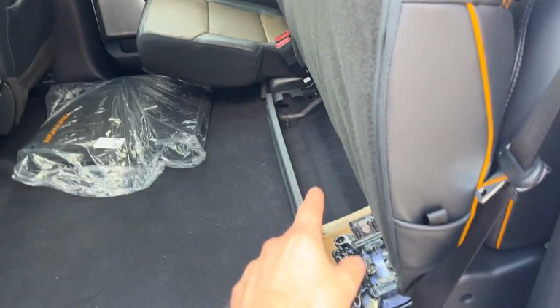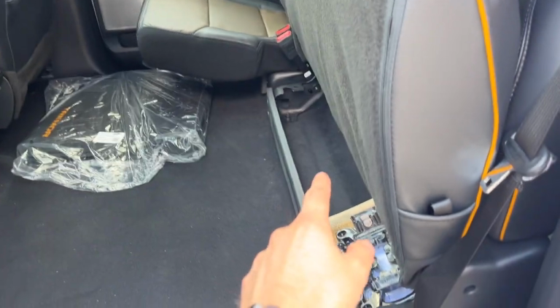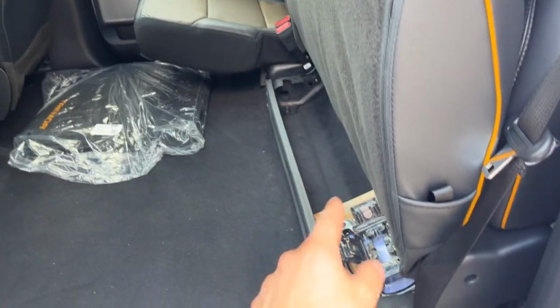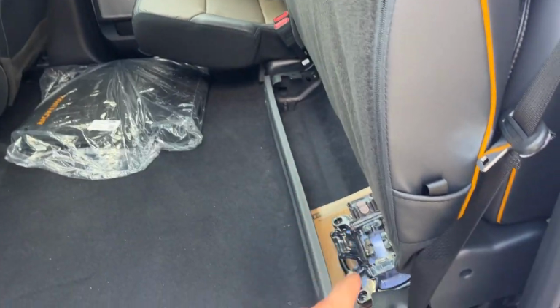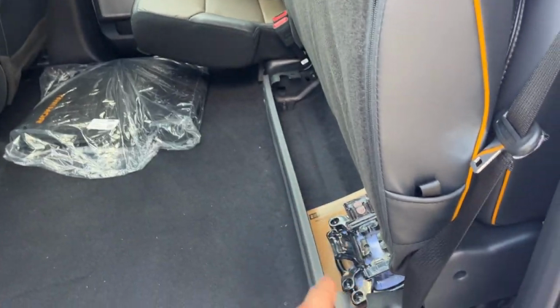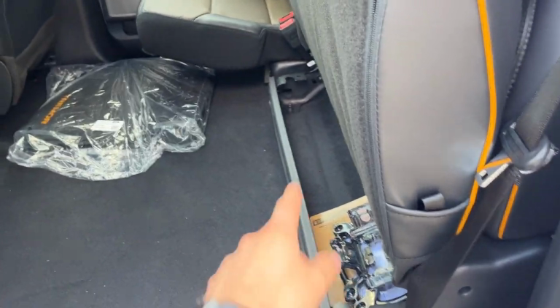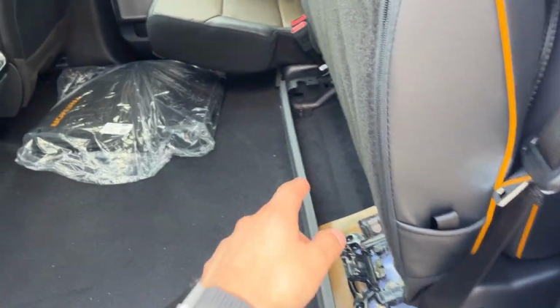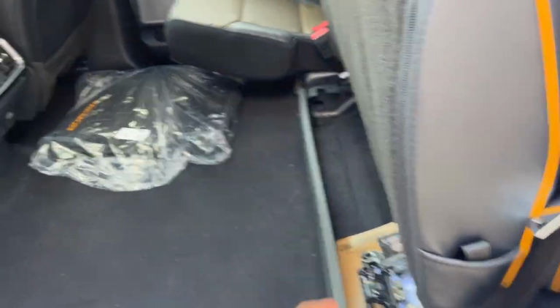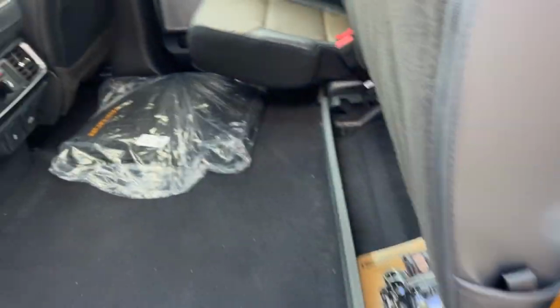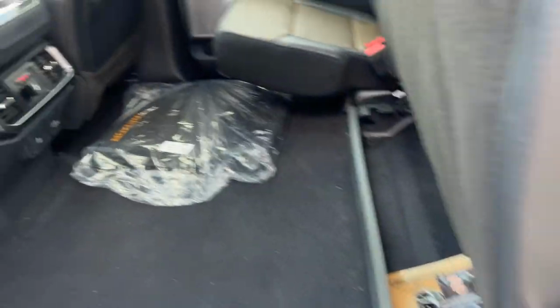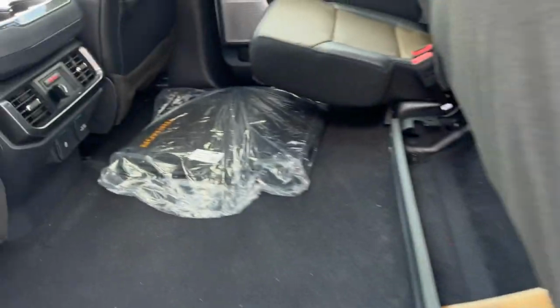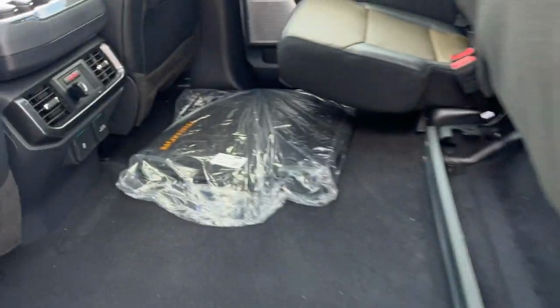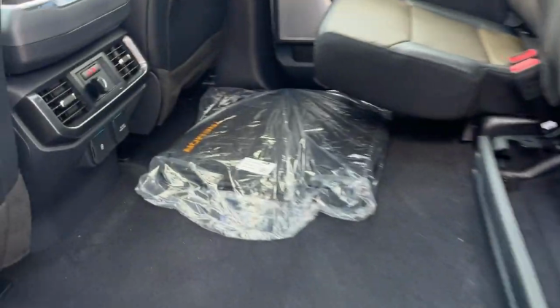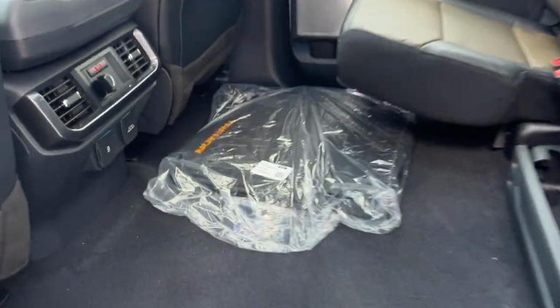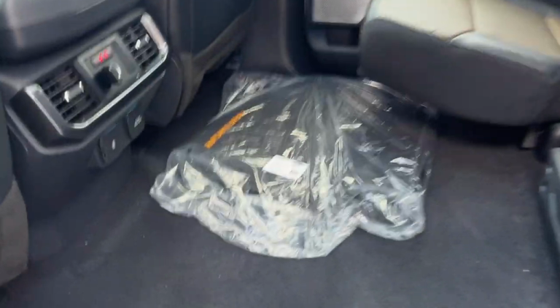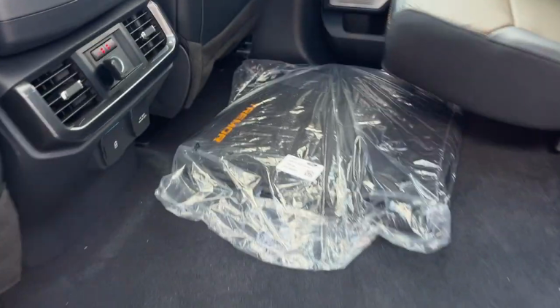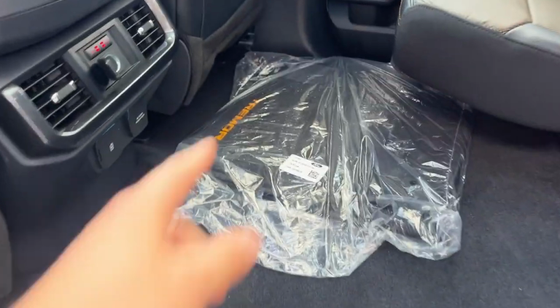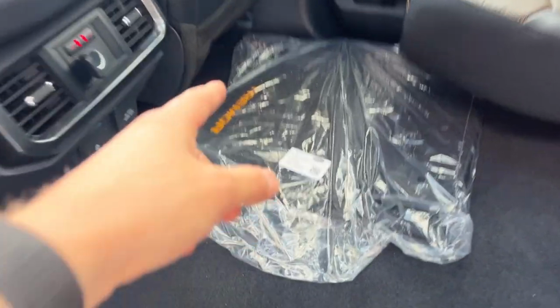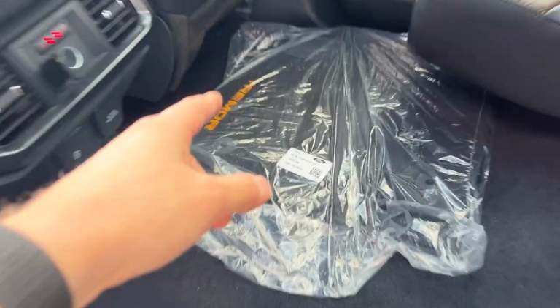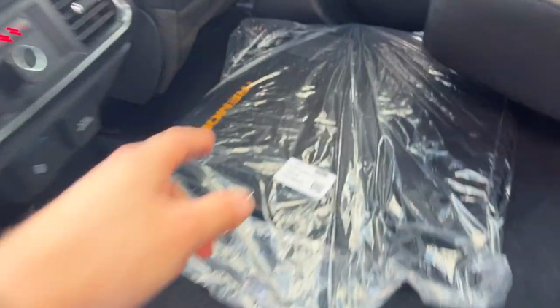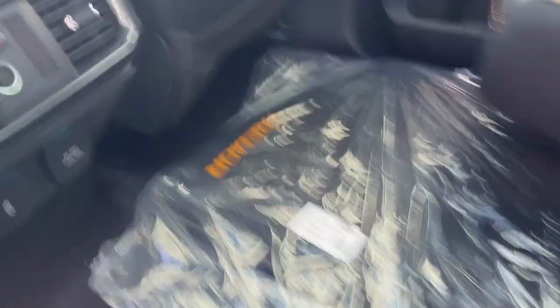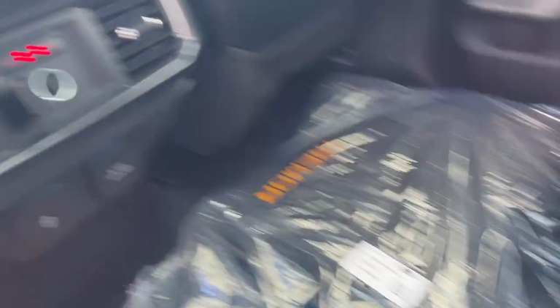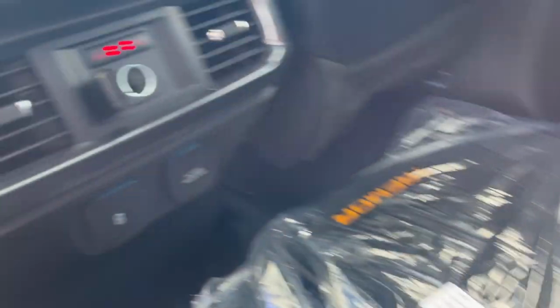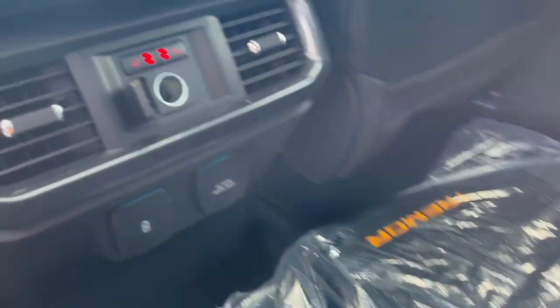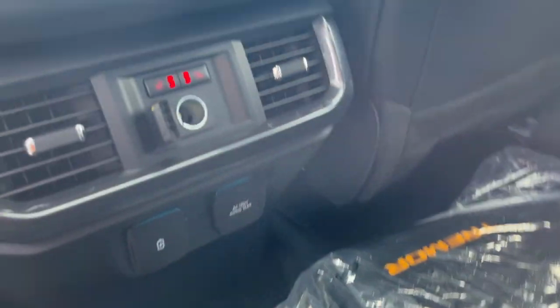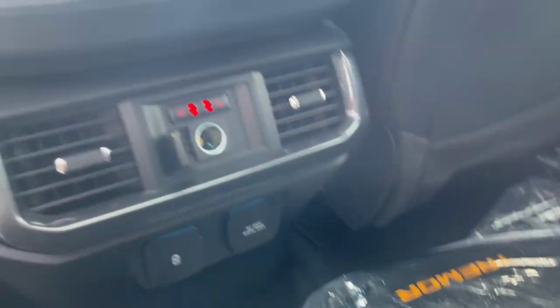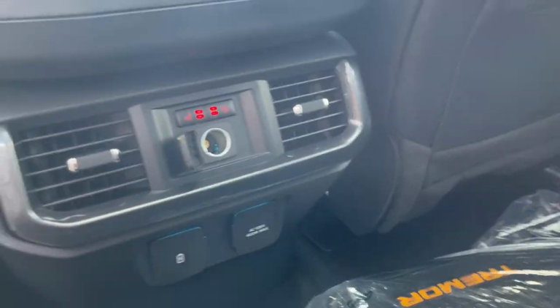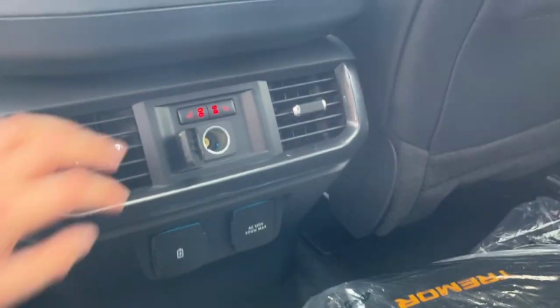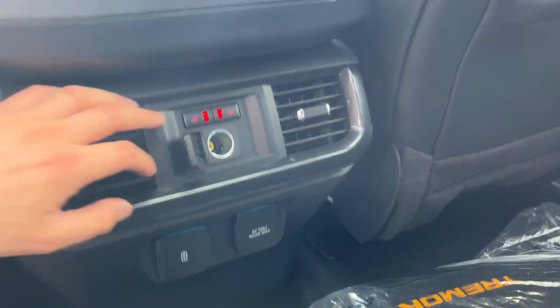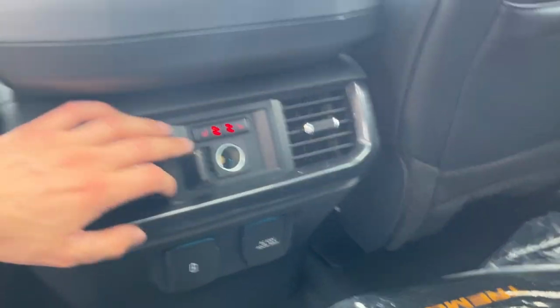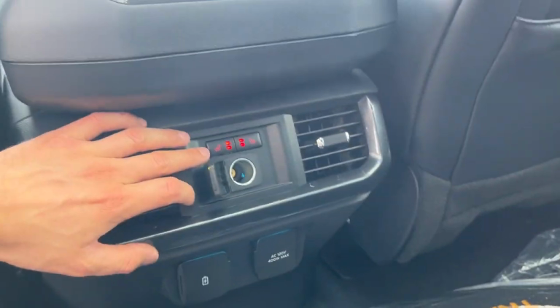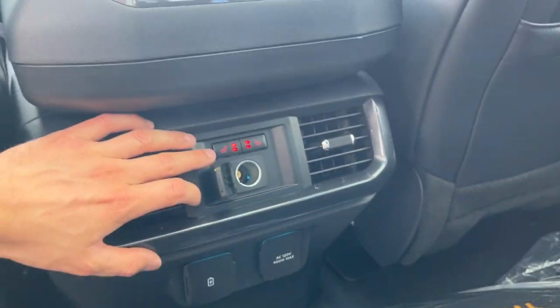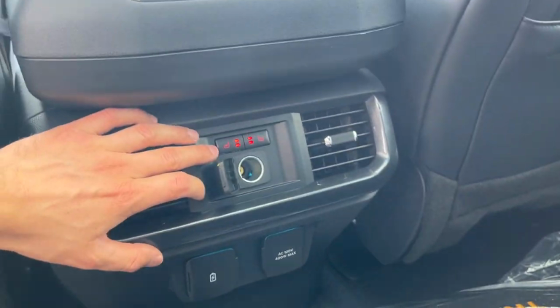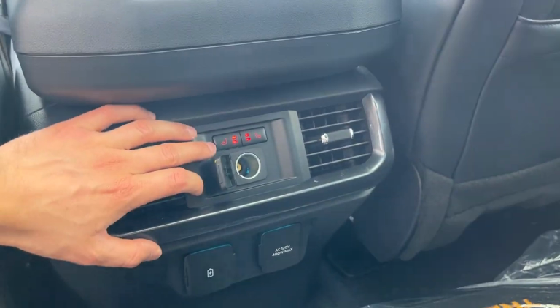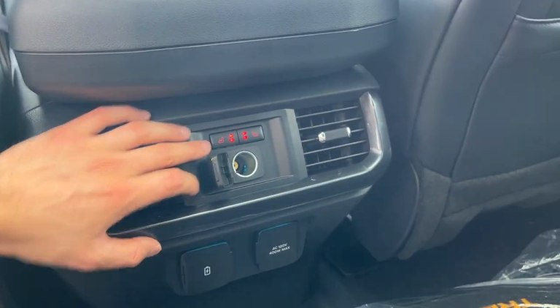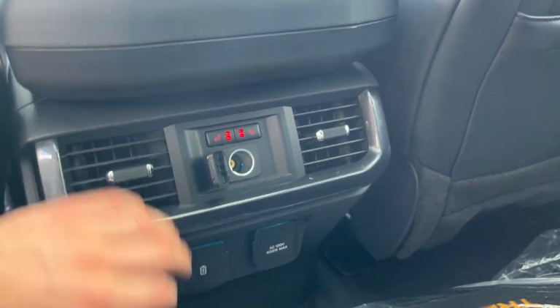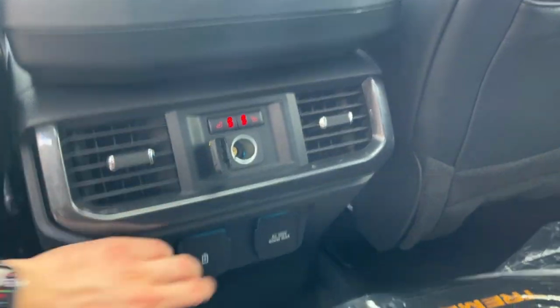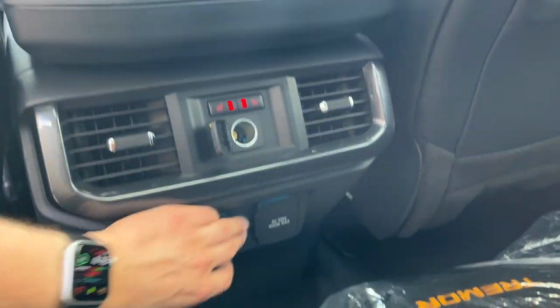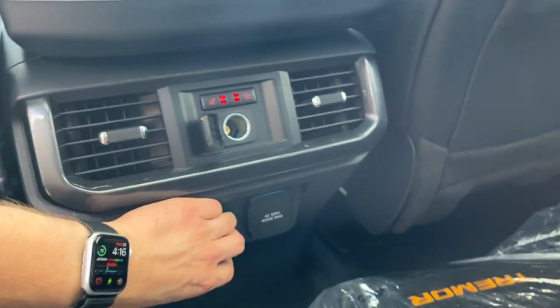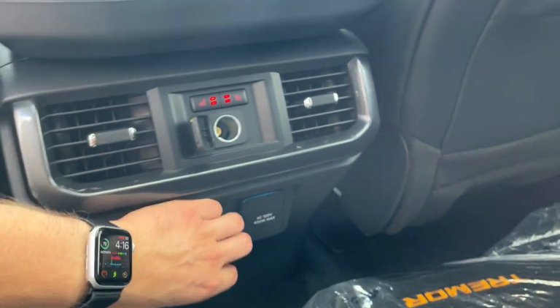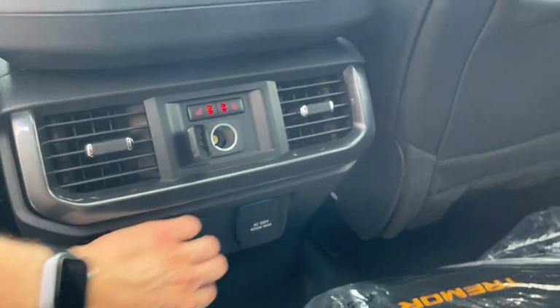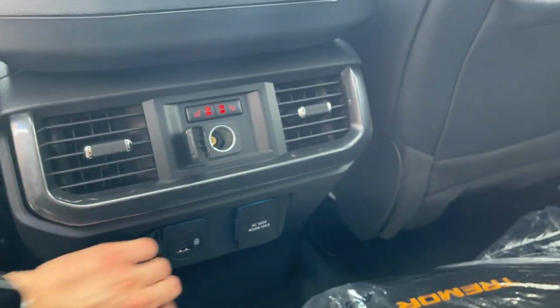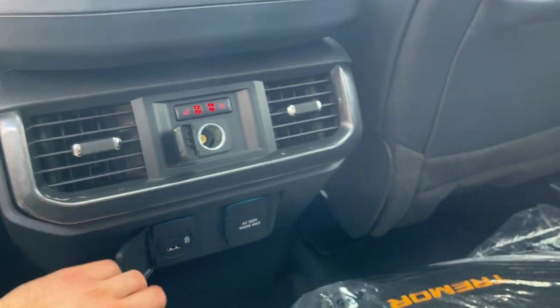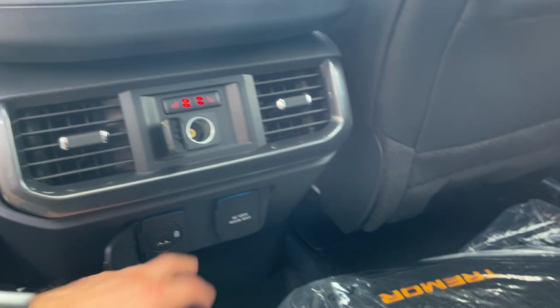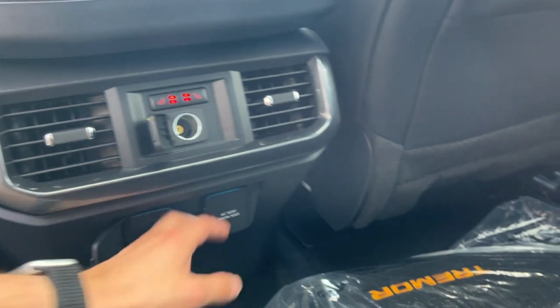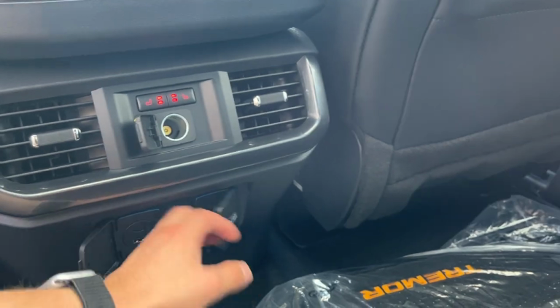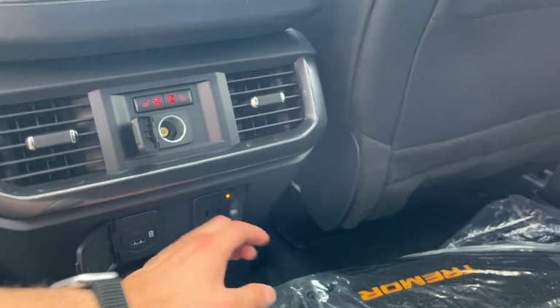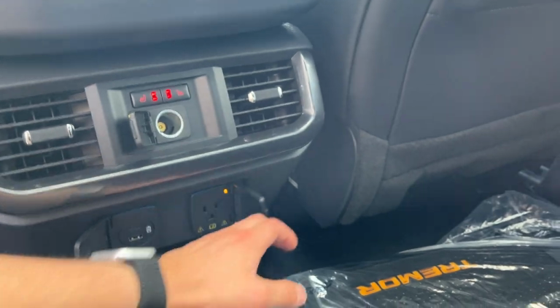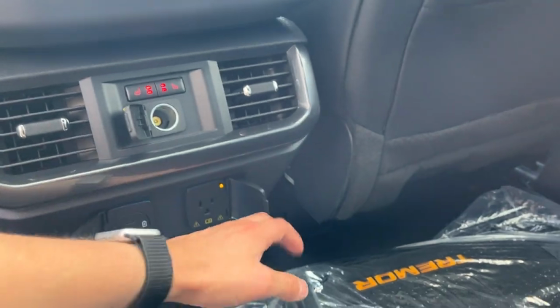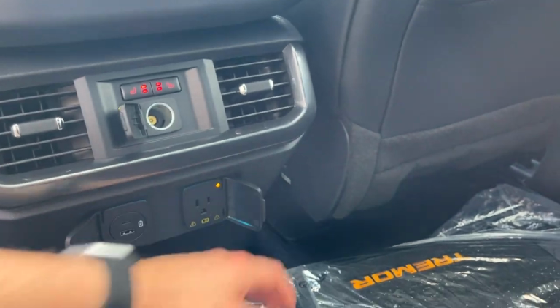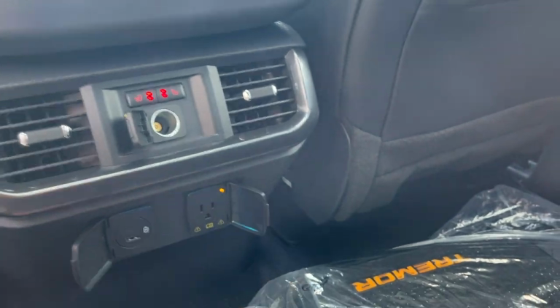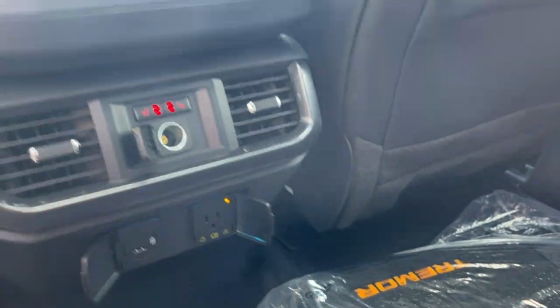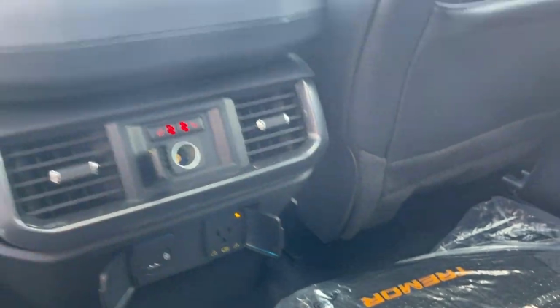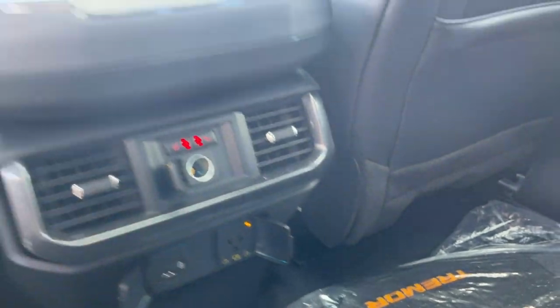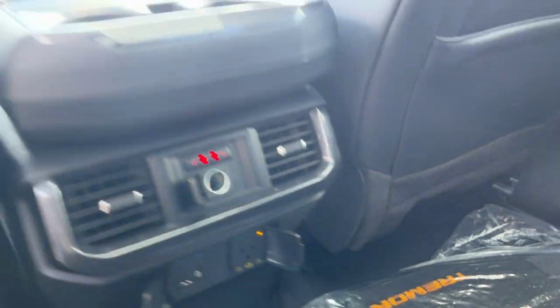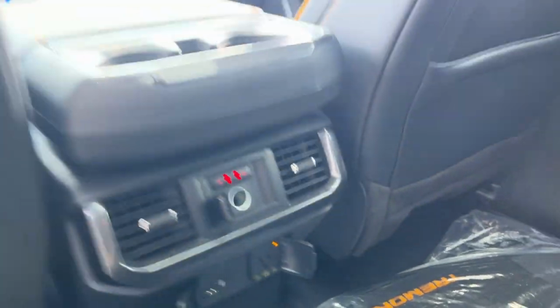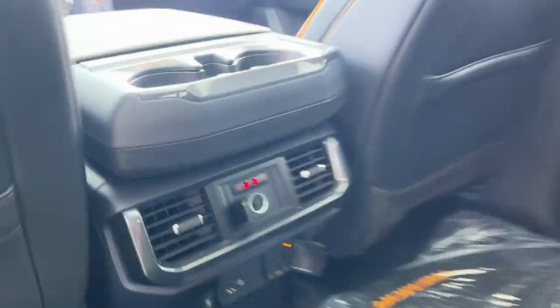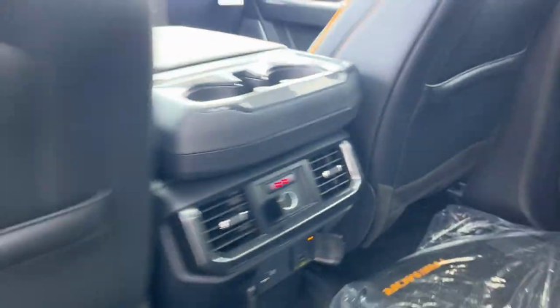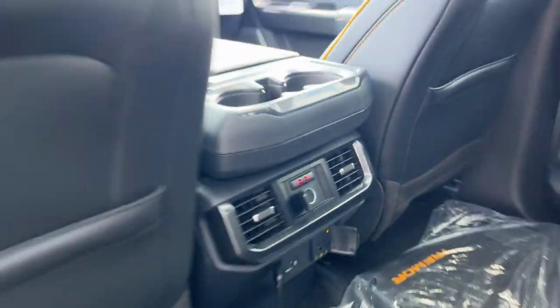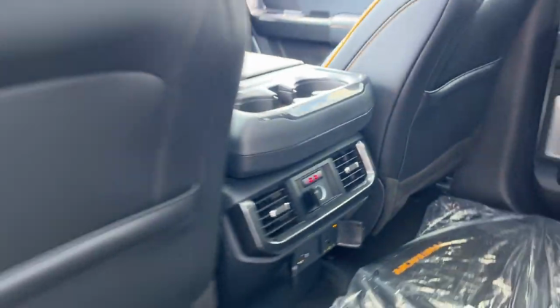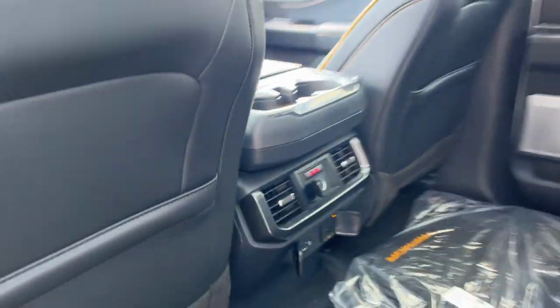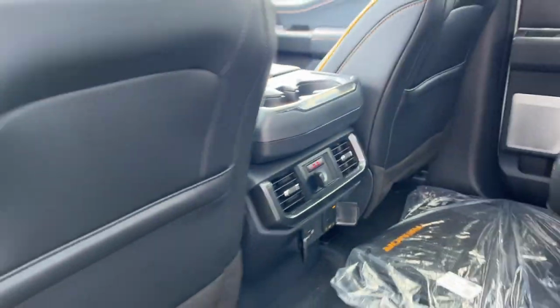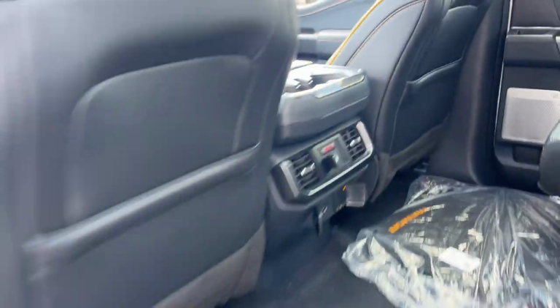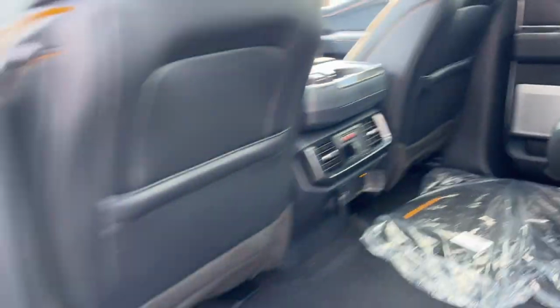The seats fold up with storage underneath, and you have your Tremor carpet mats. You do have rear heated seats, a couple of USB ports, and some three-prong power outlets.